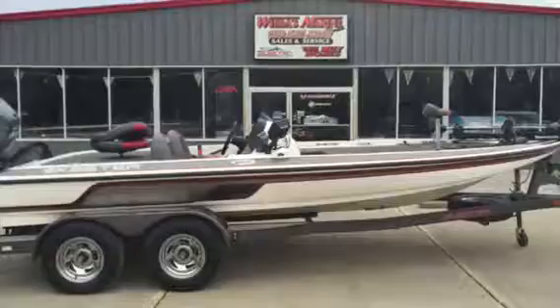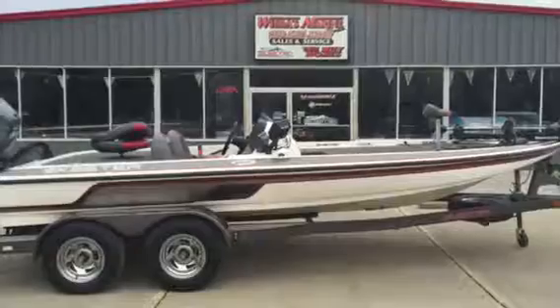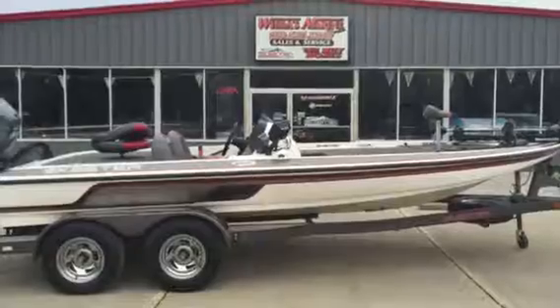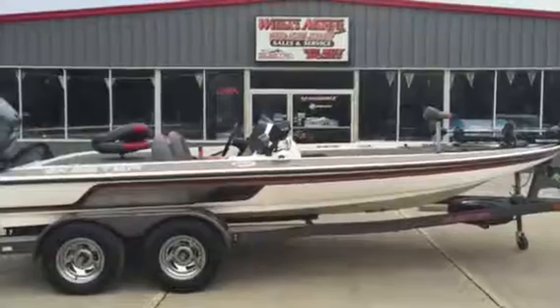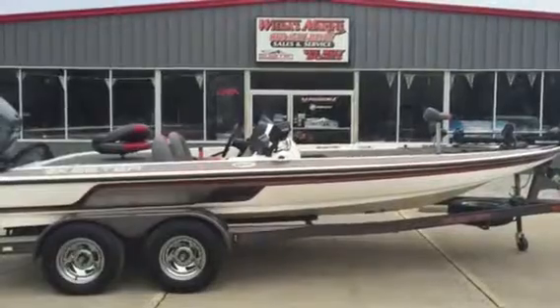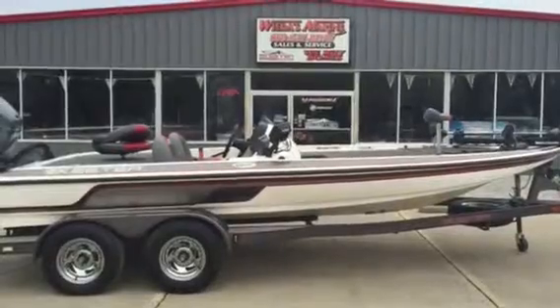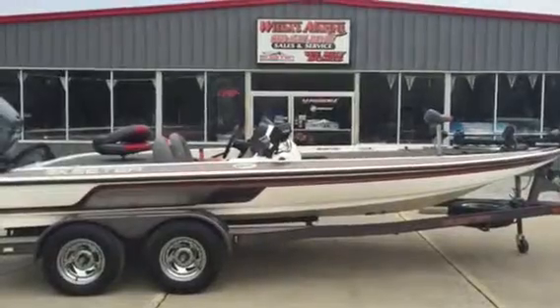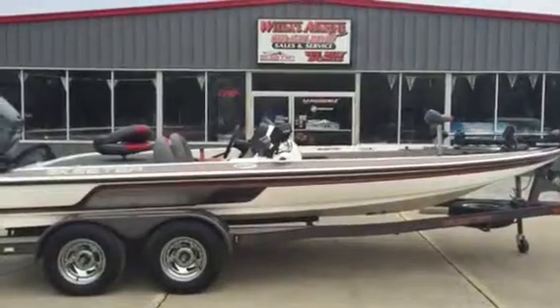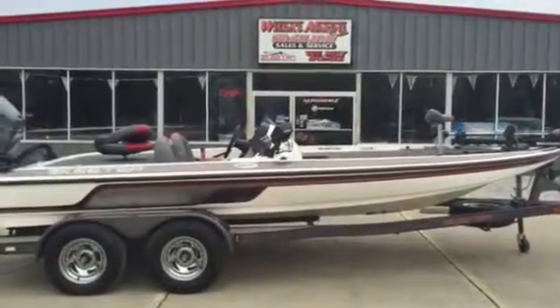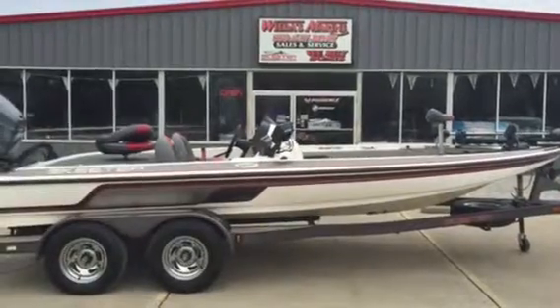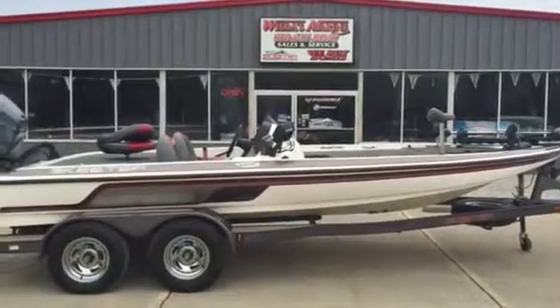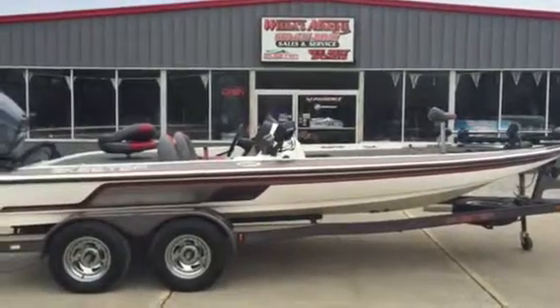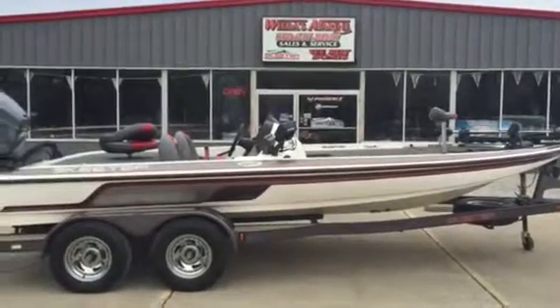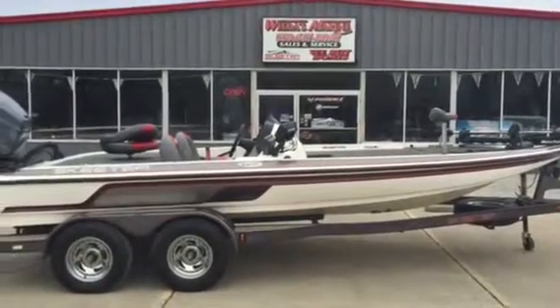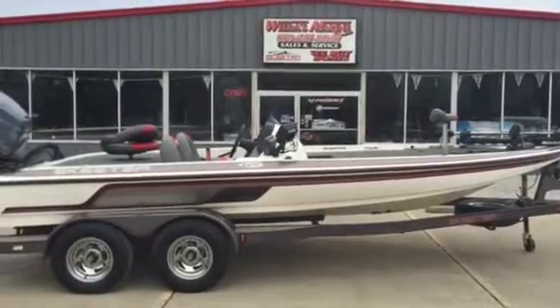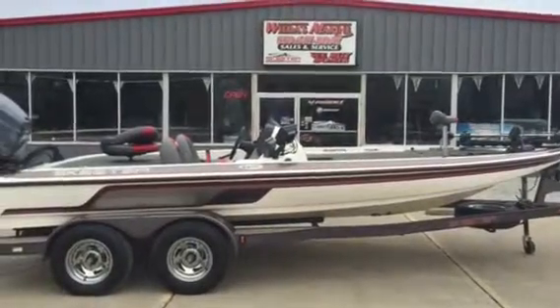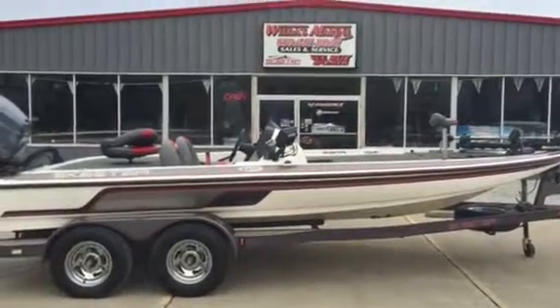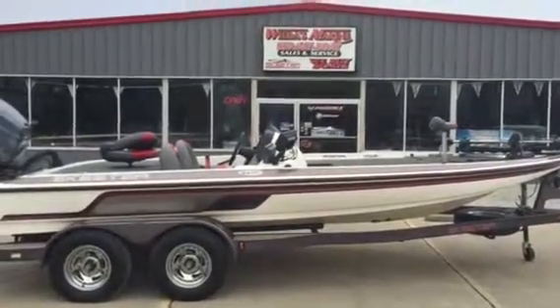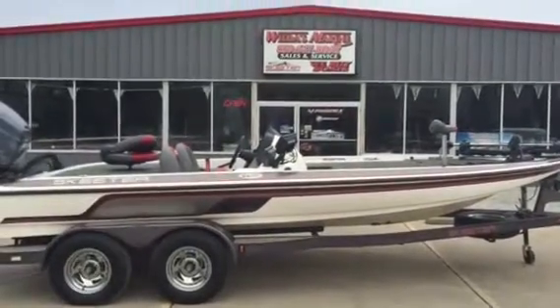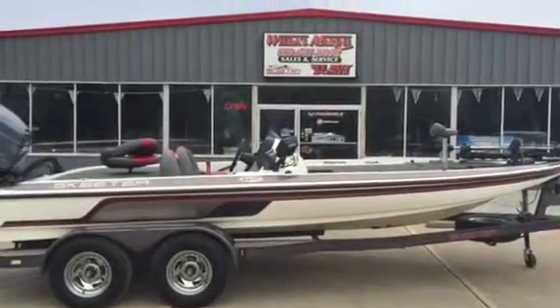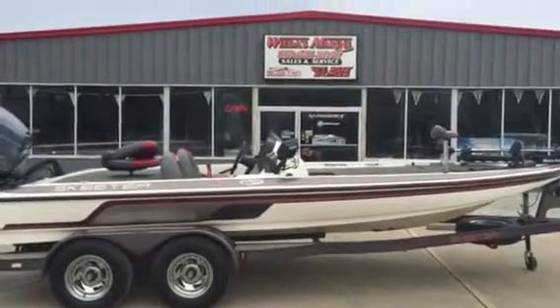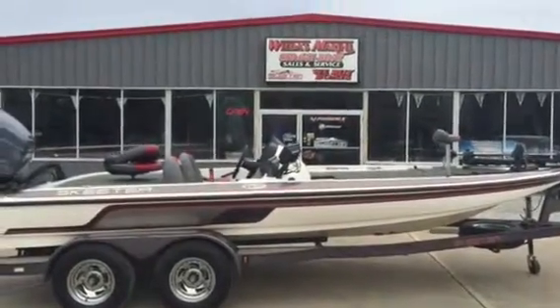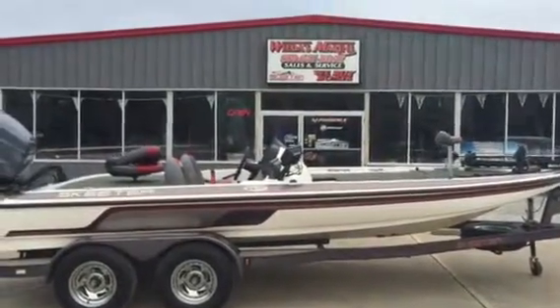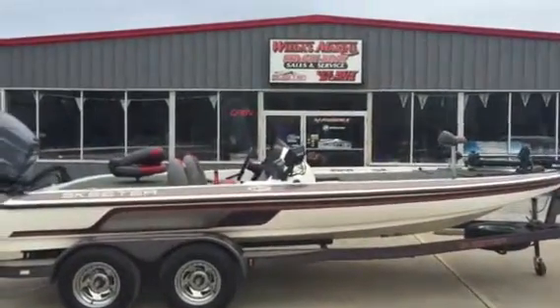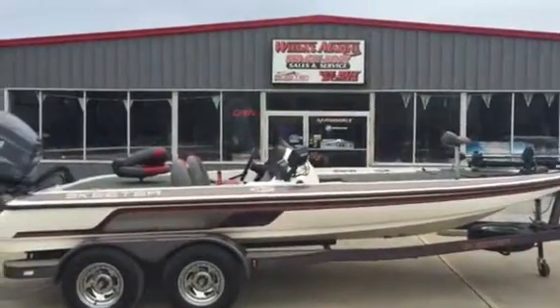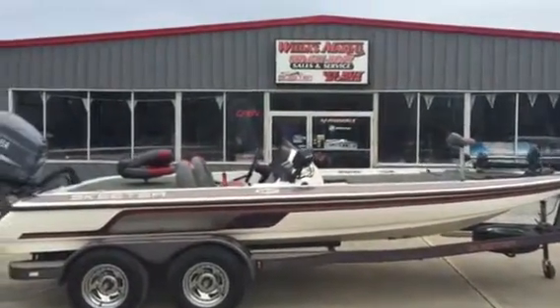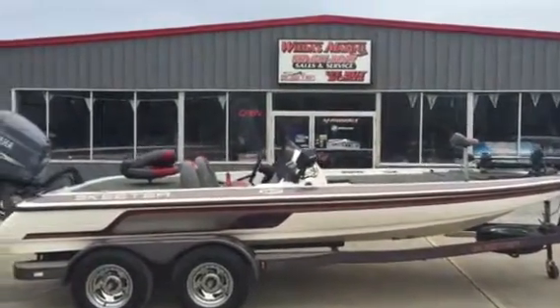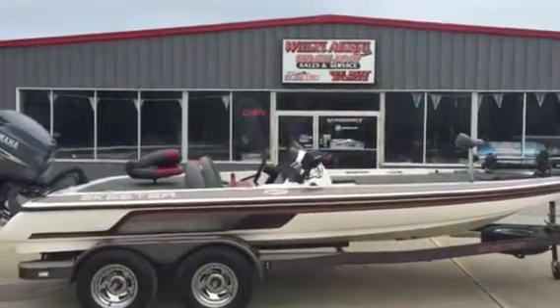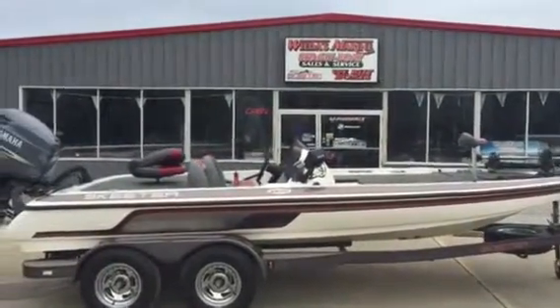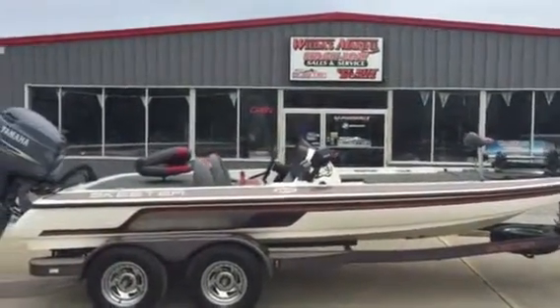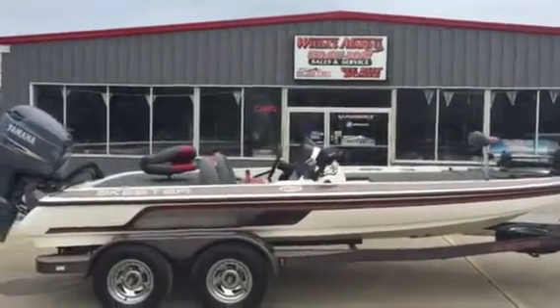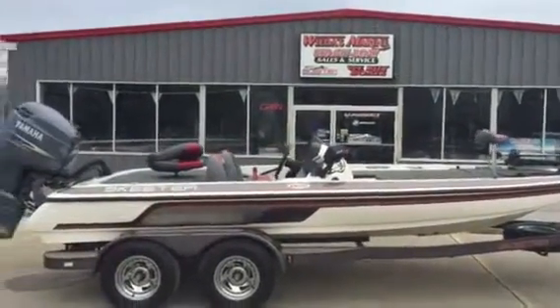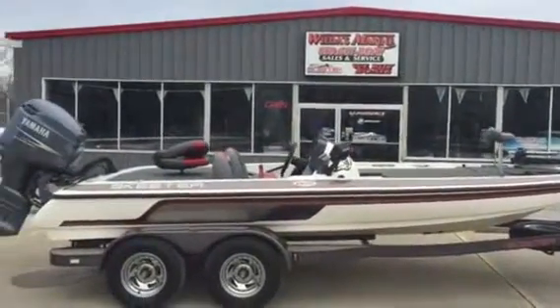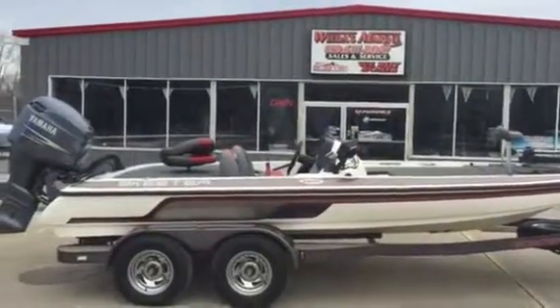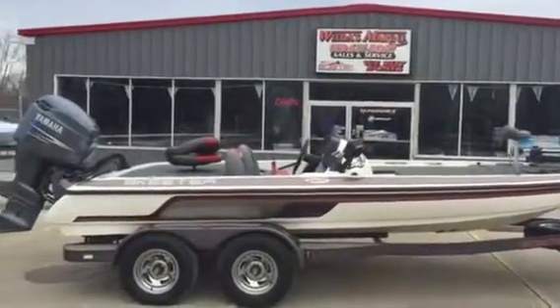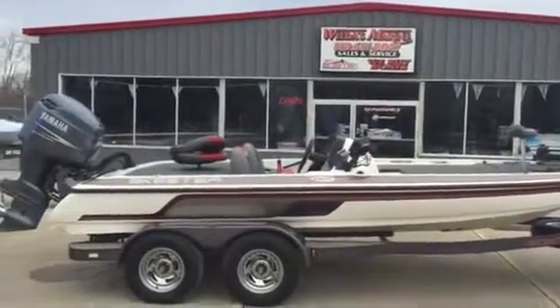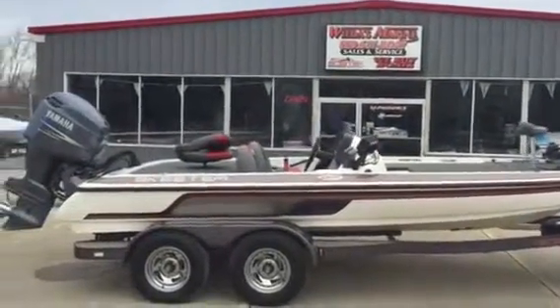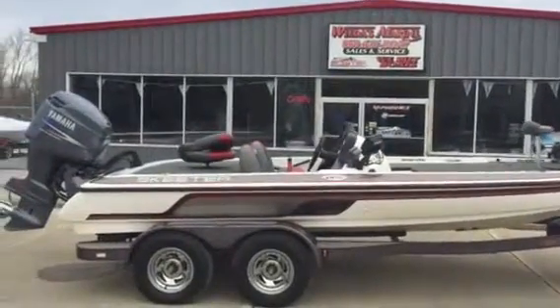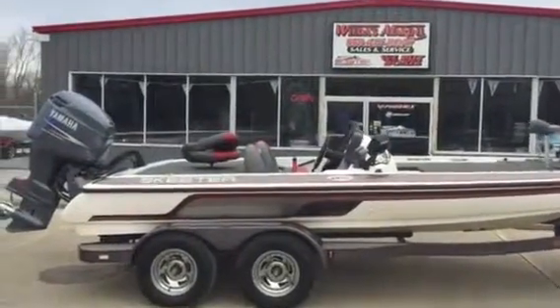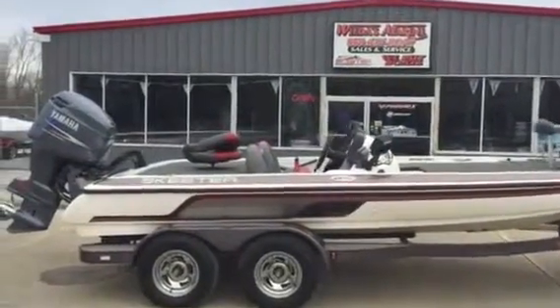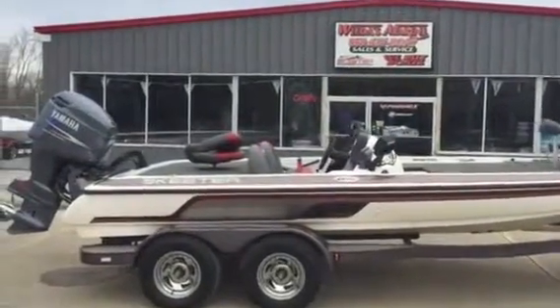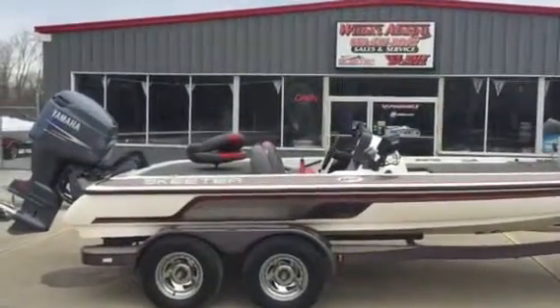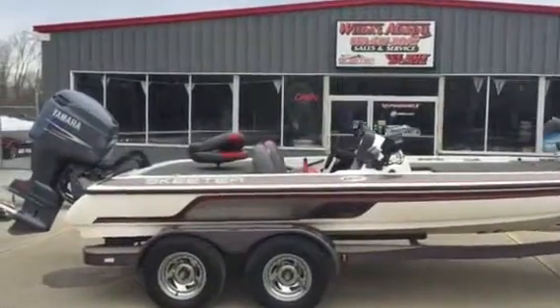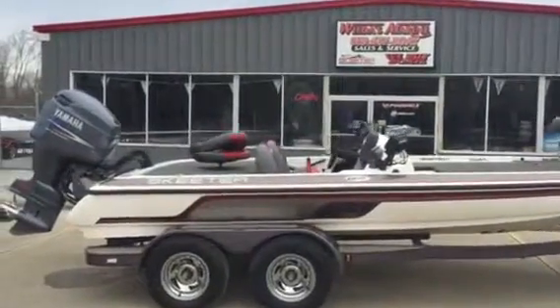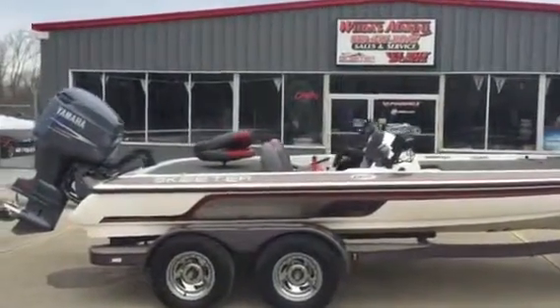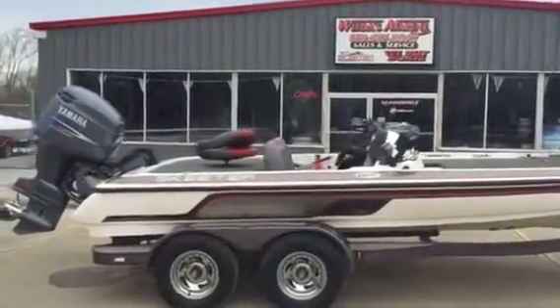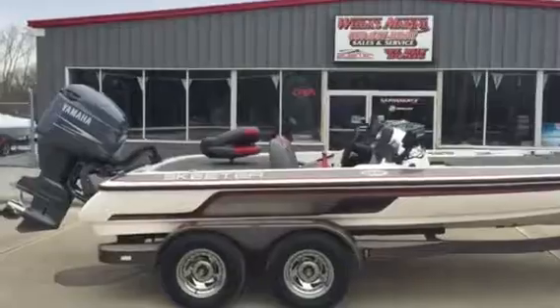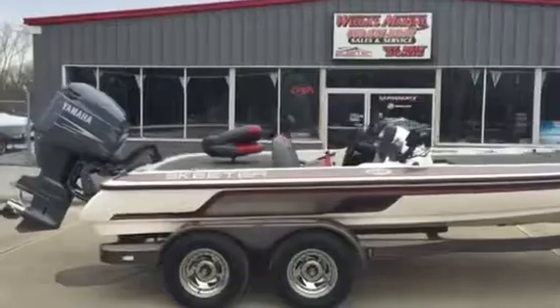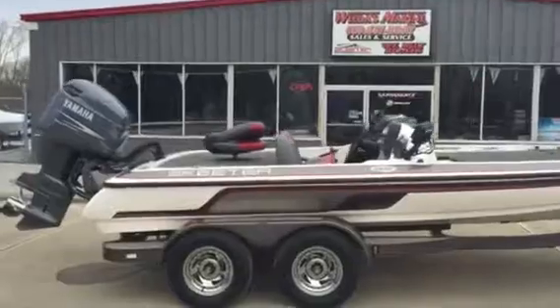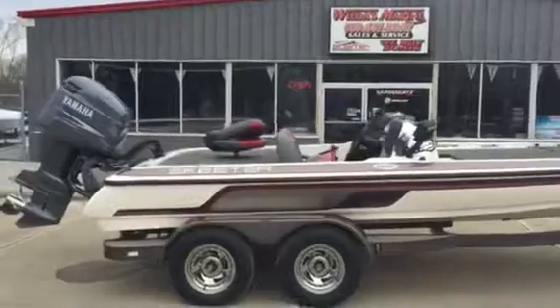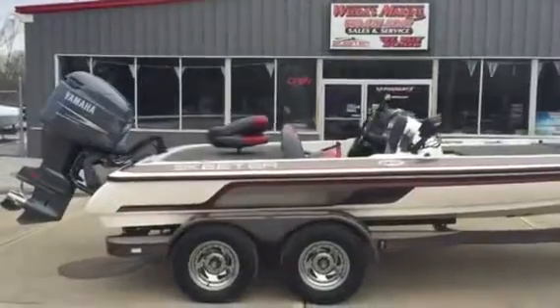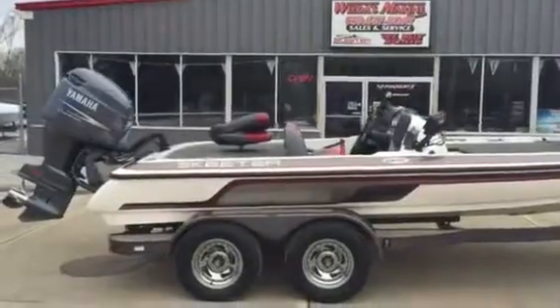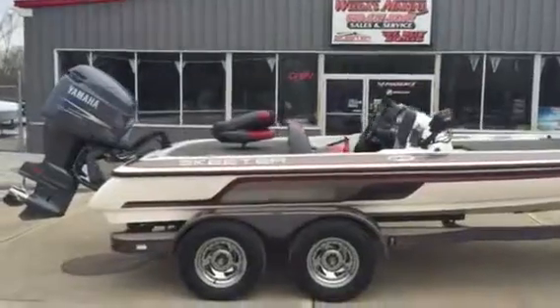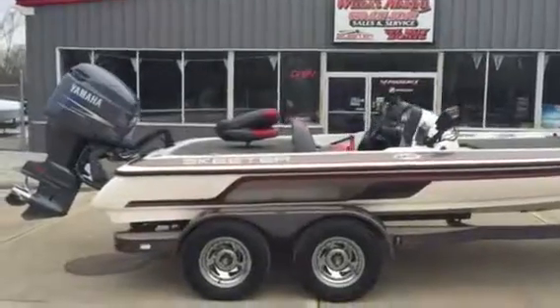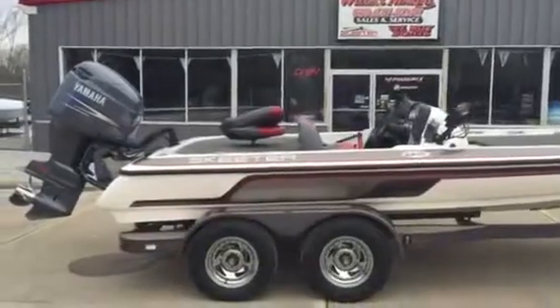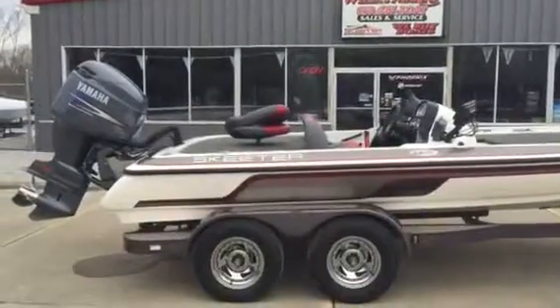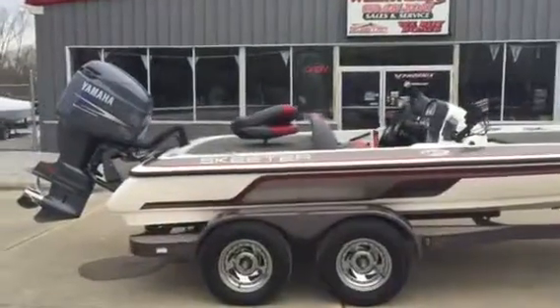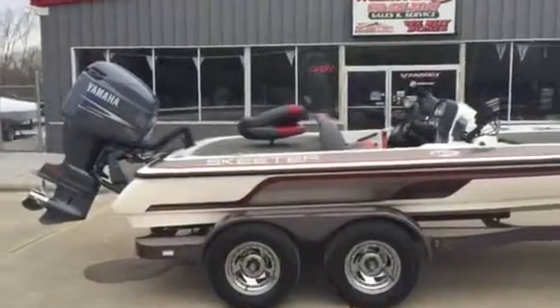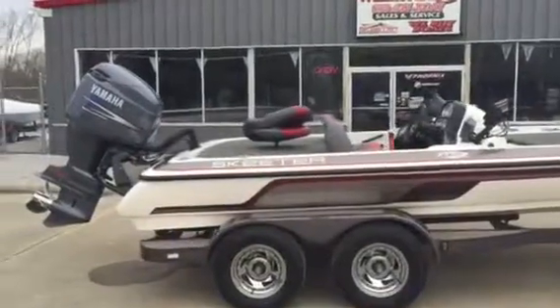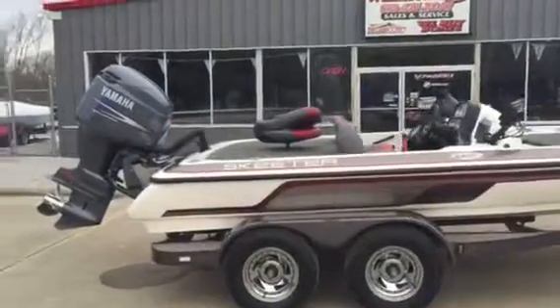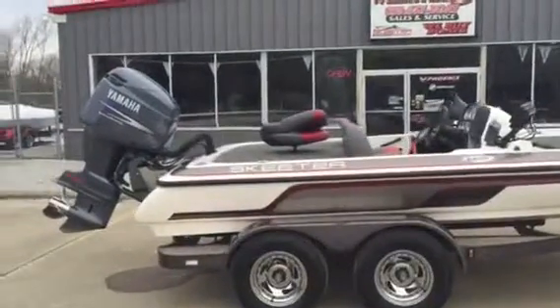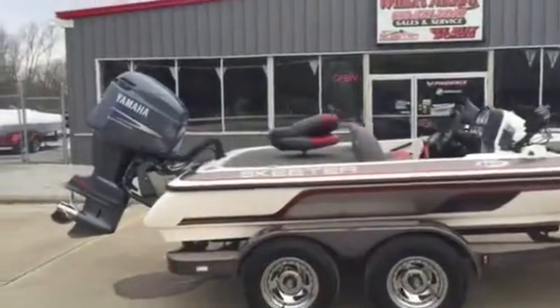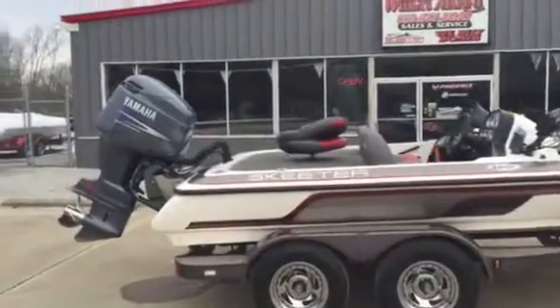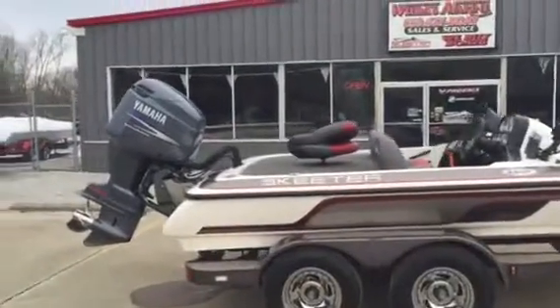Hey folks, Weeders Marine here. Today we've got a new trade for you. It's a 2006 Skeeter ZX200.